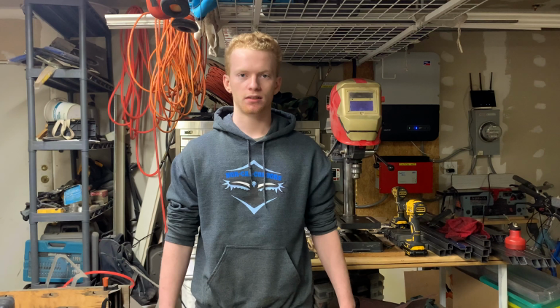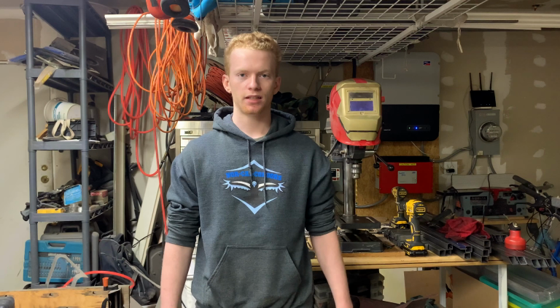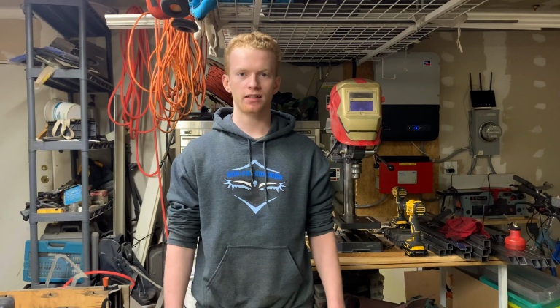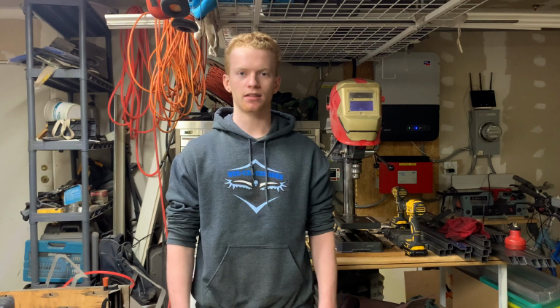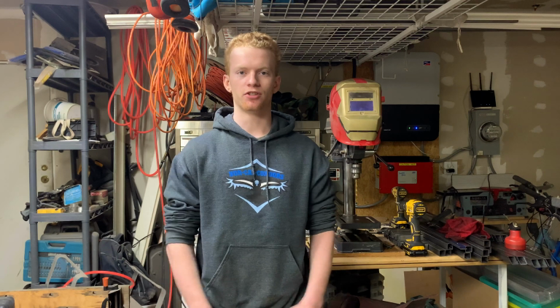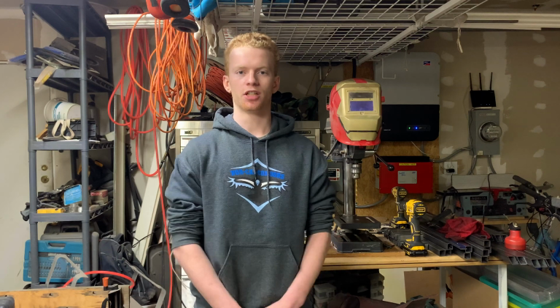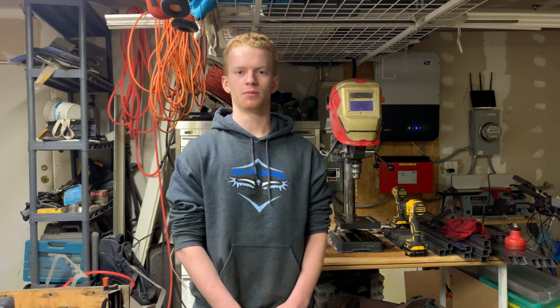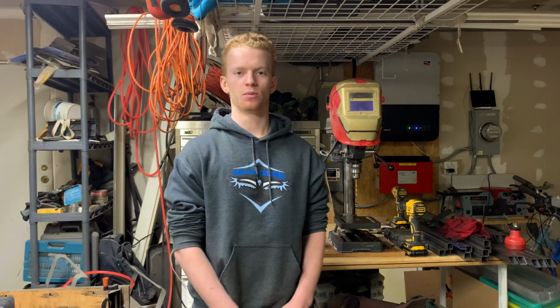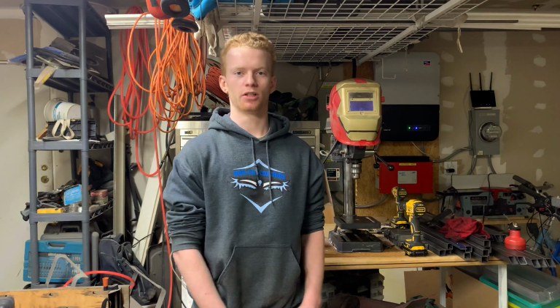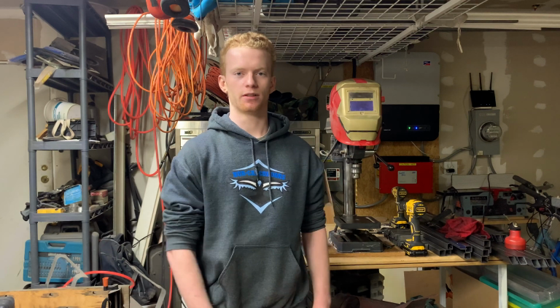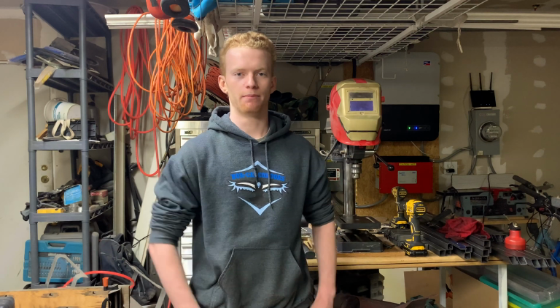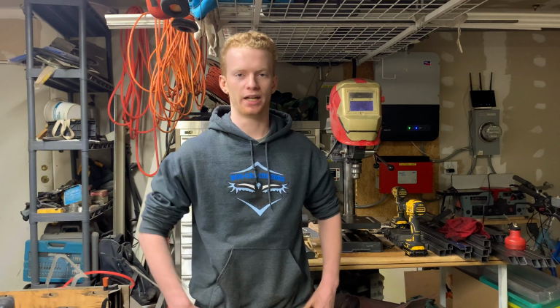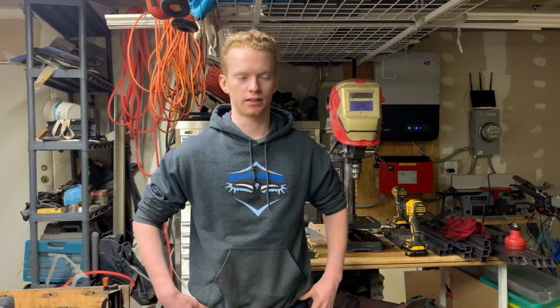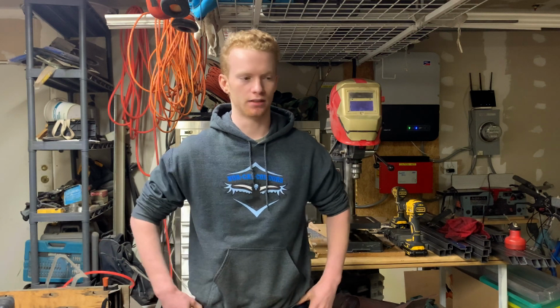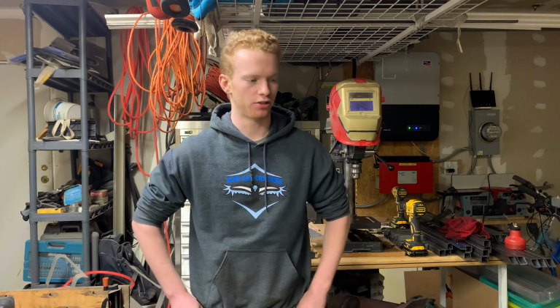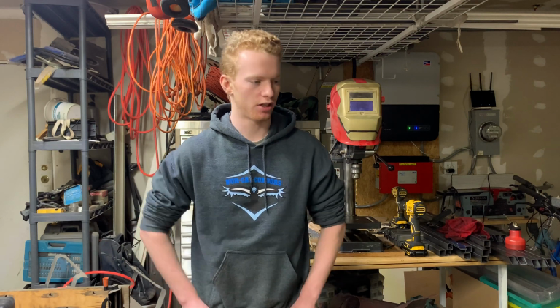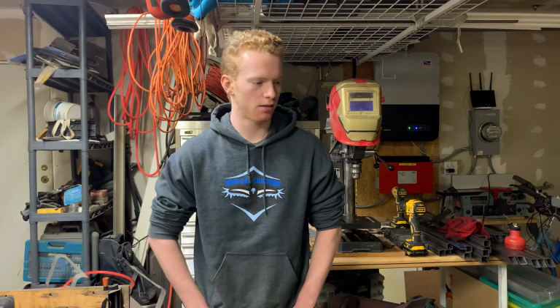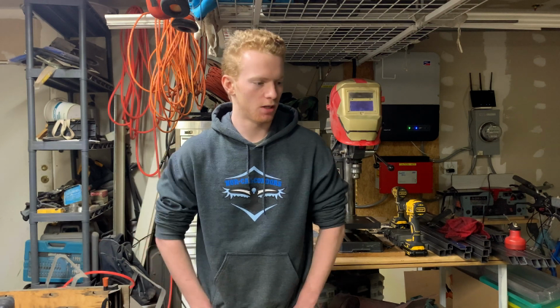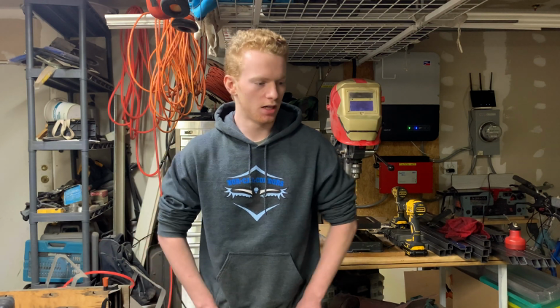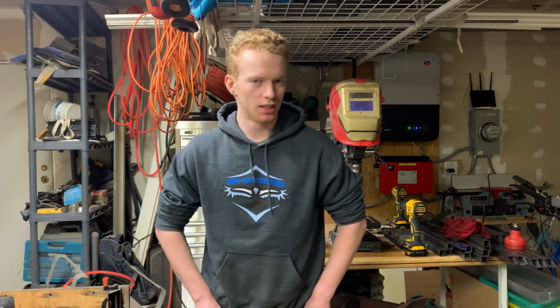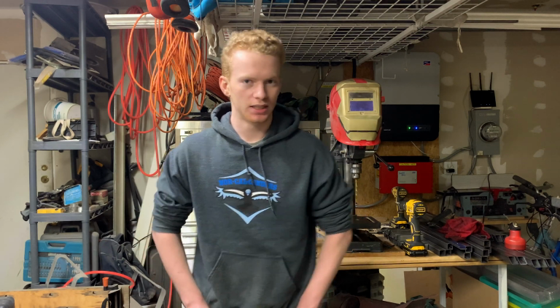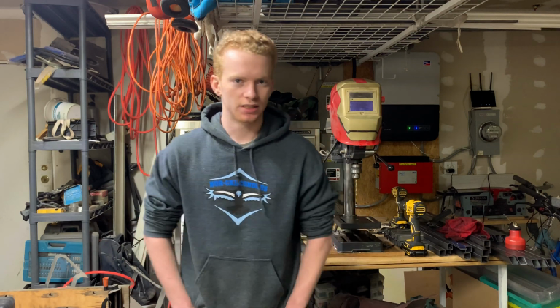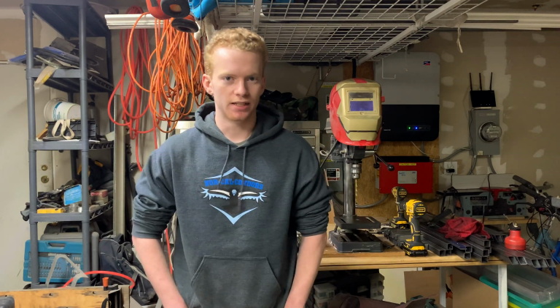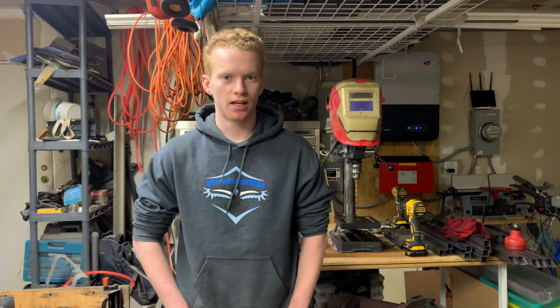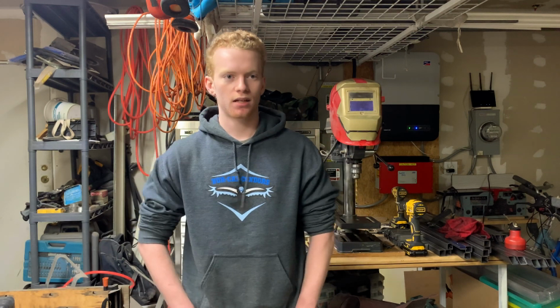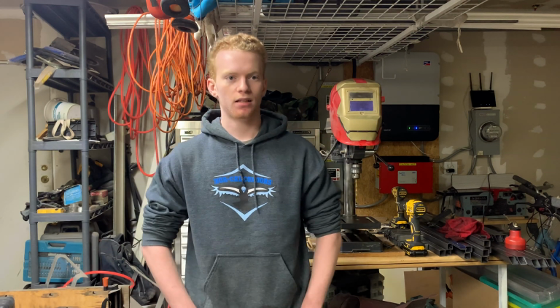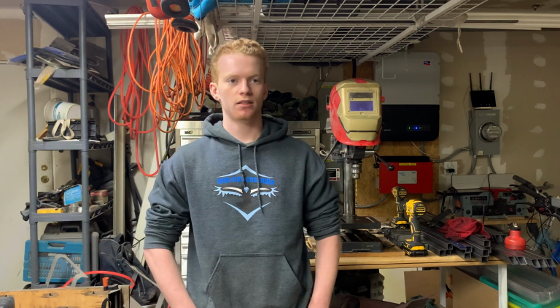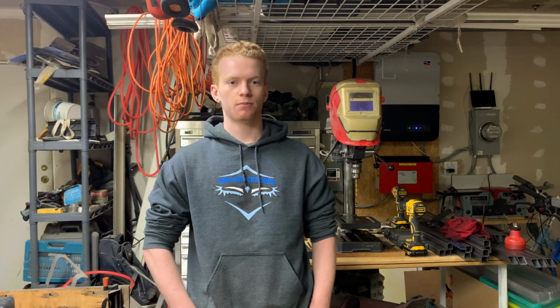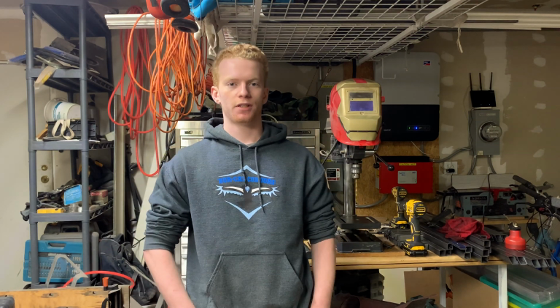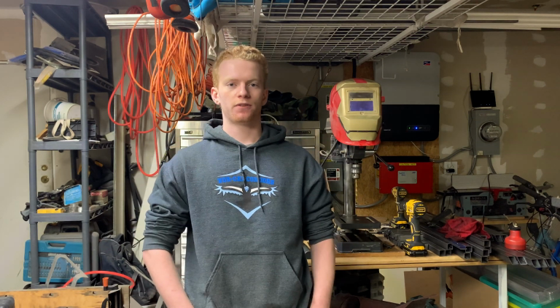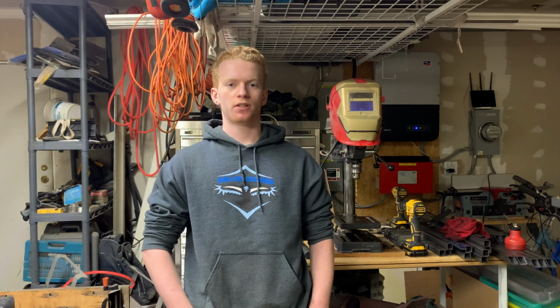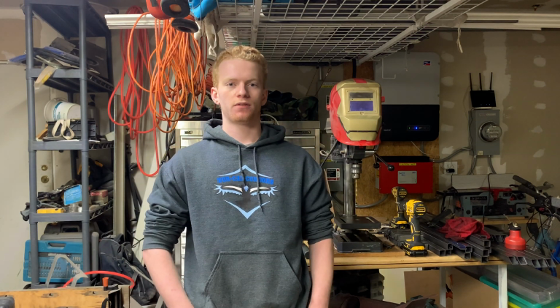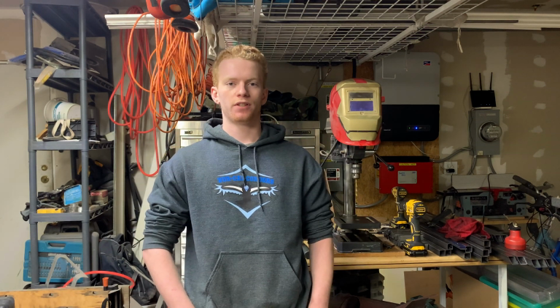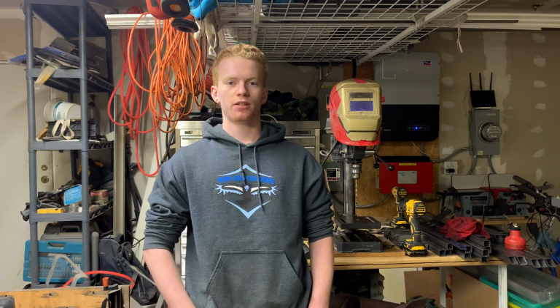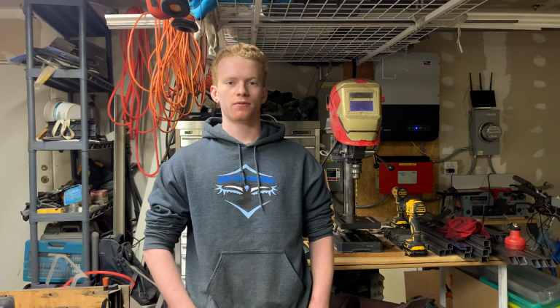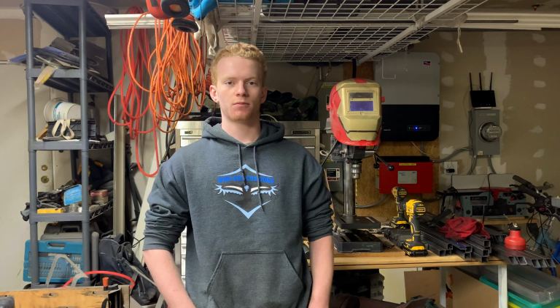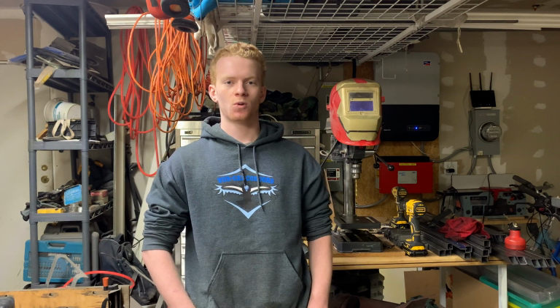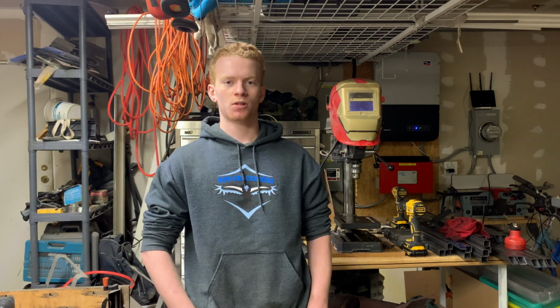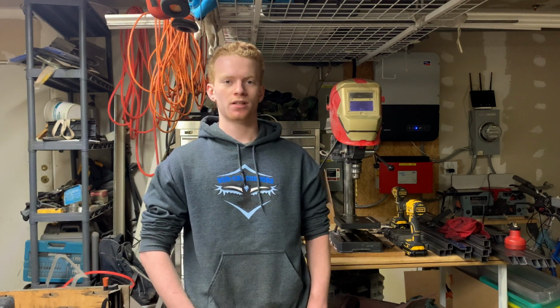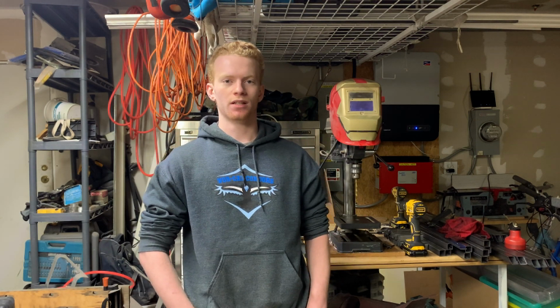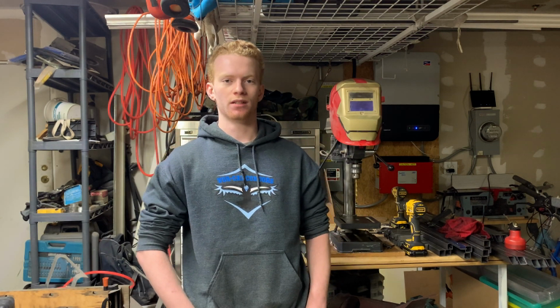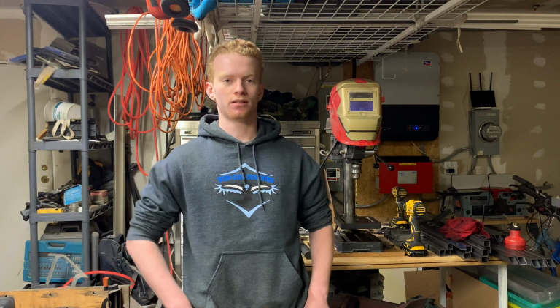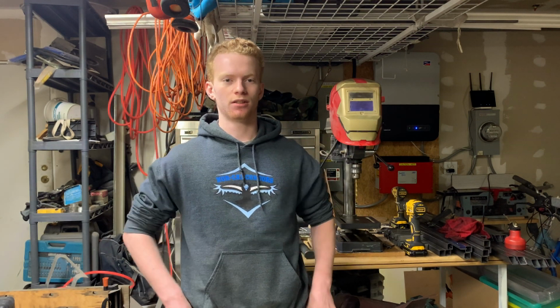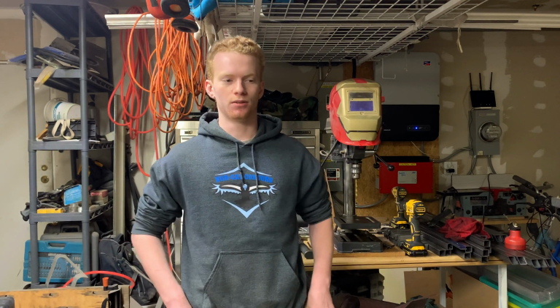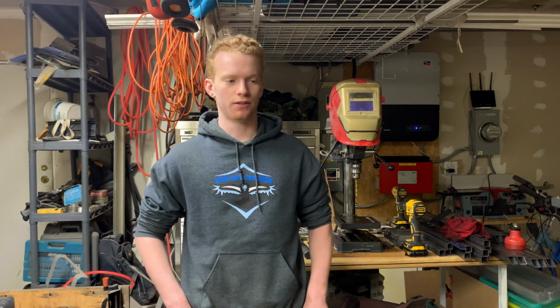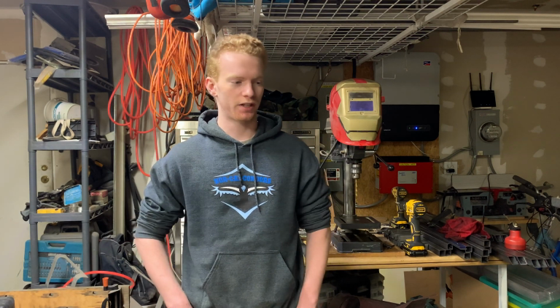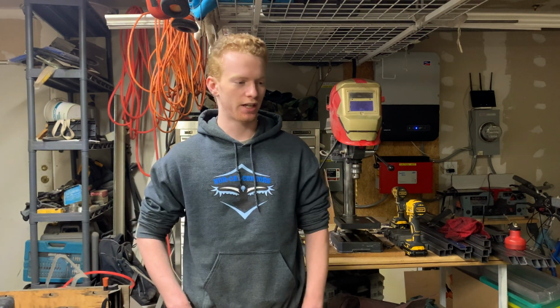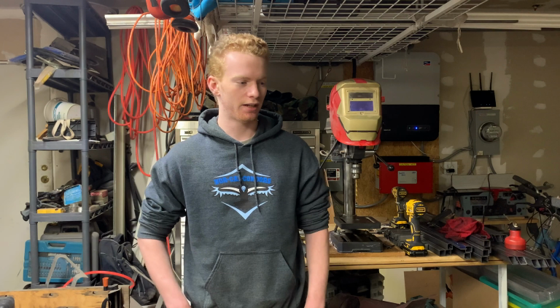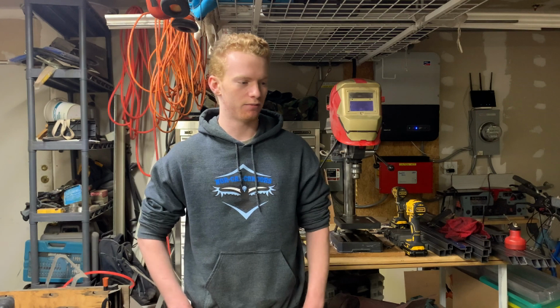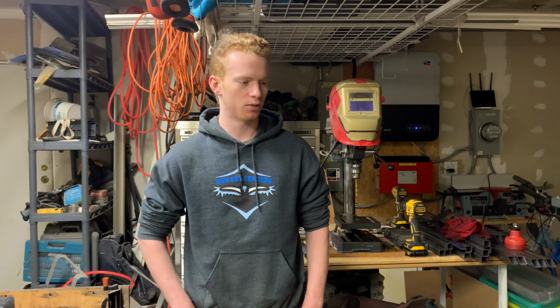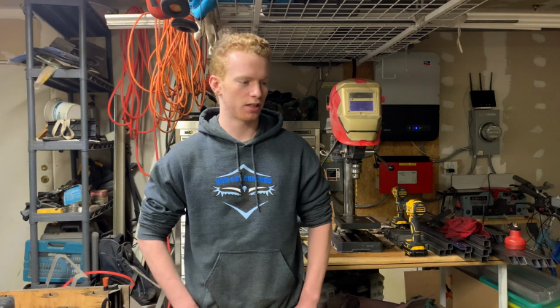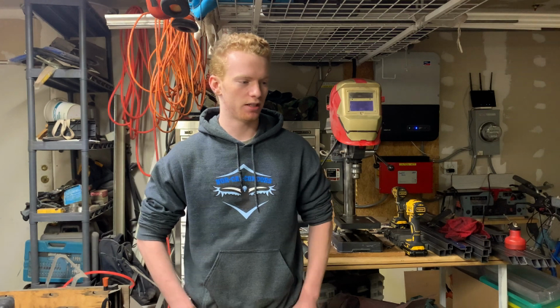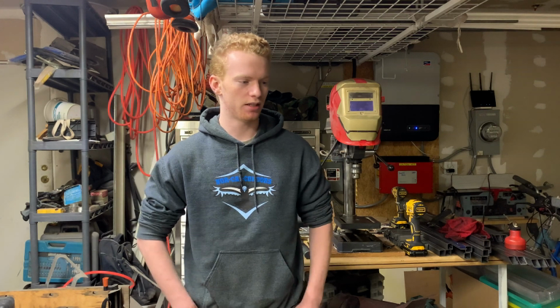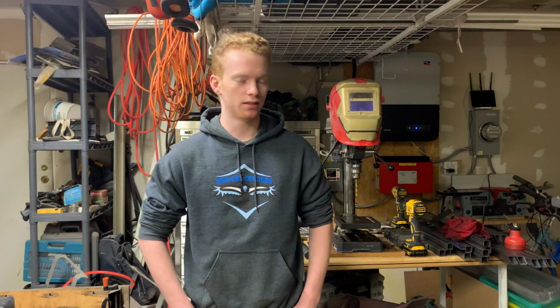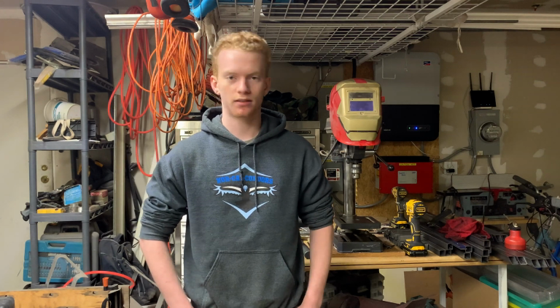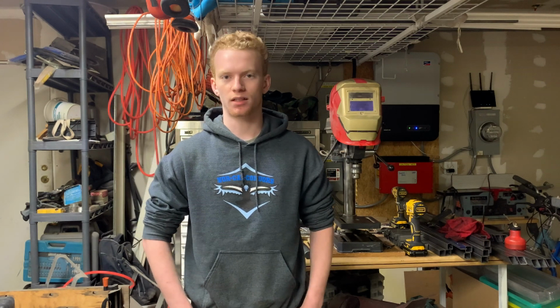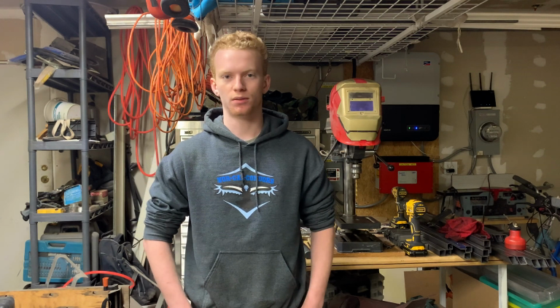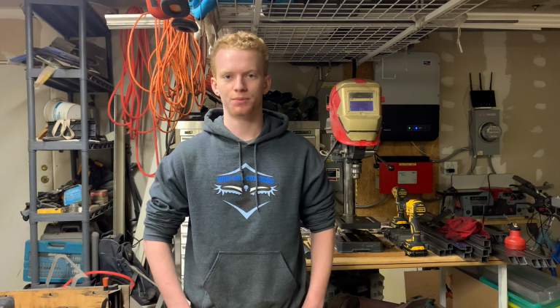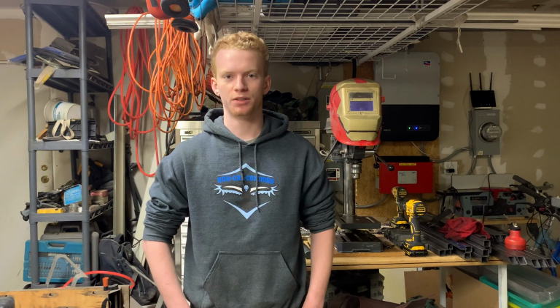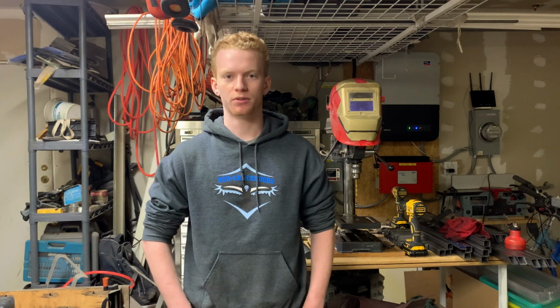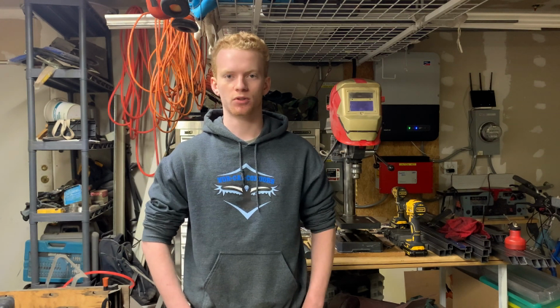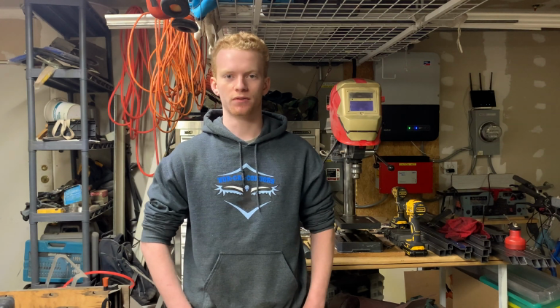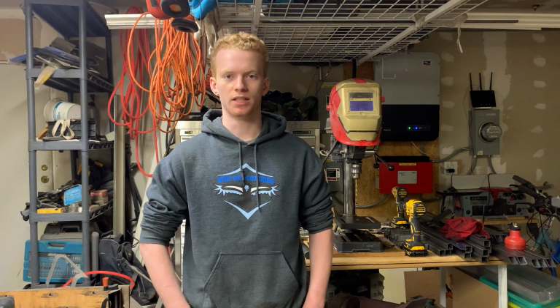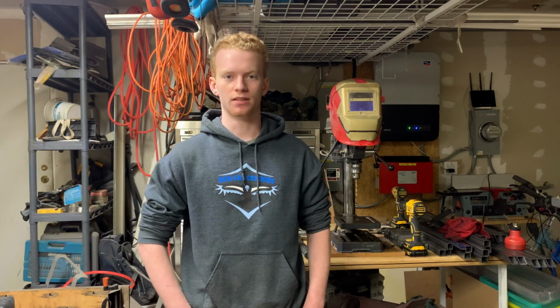Ladies and gentlemen, welcome back to the shop. Today is my first video from quarantine, so if I have more ideas, I will be doing more of these.